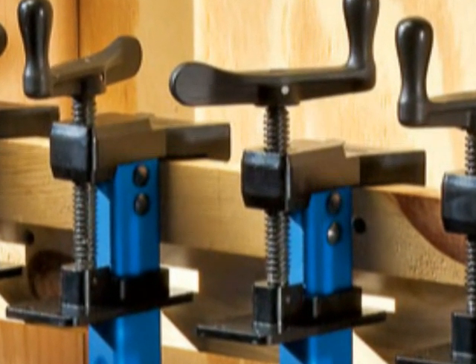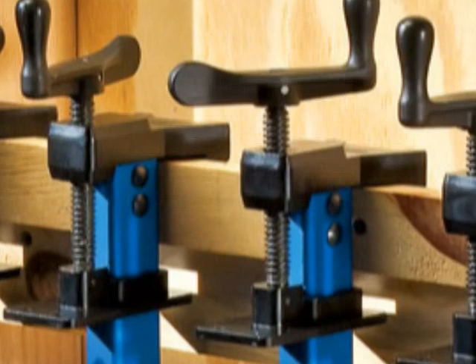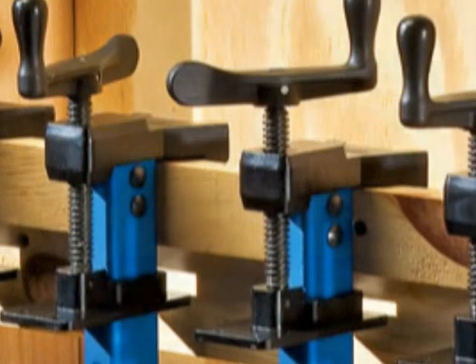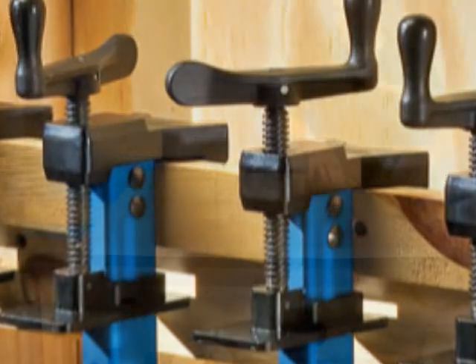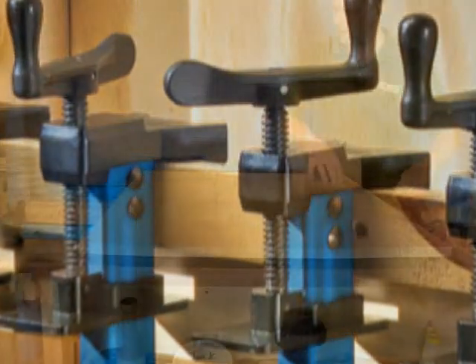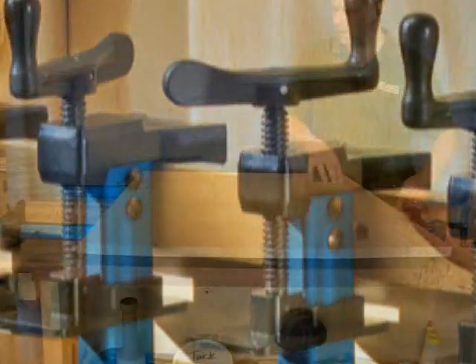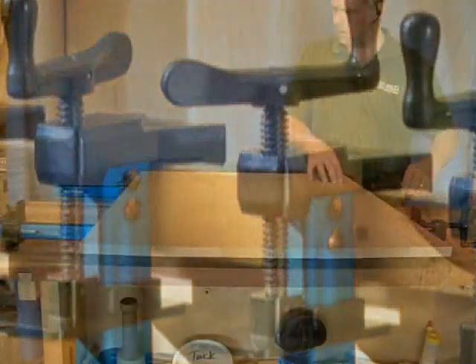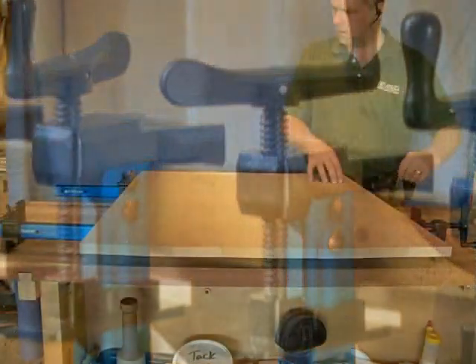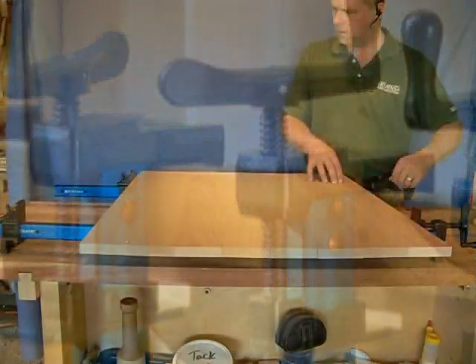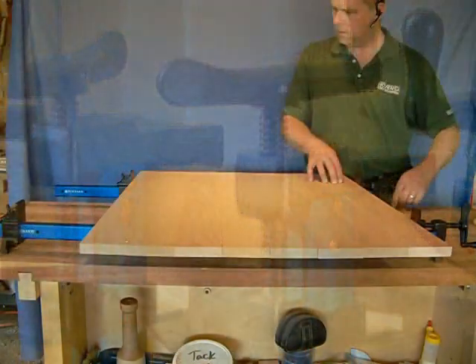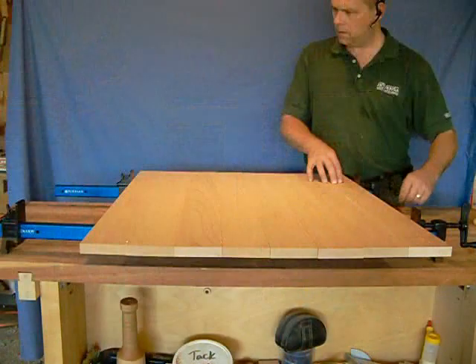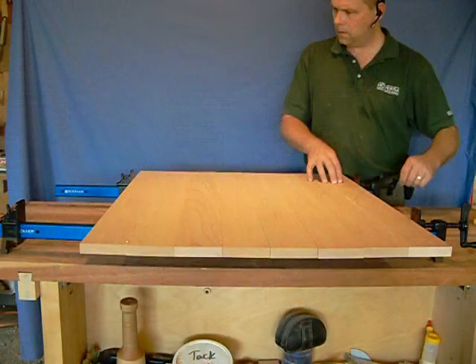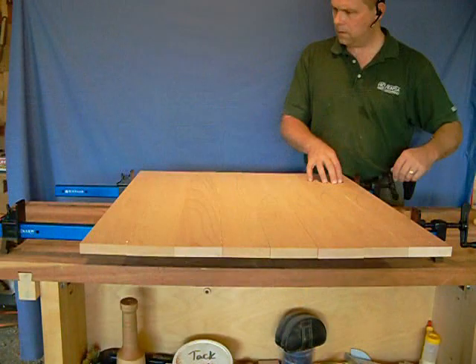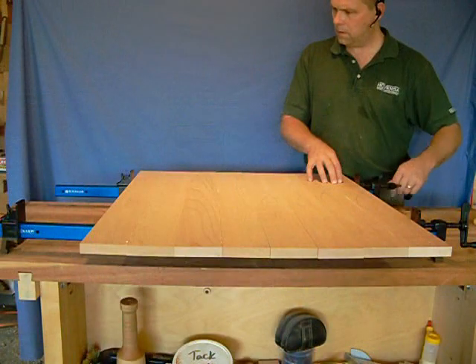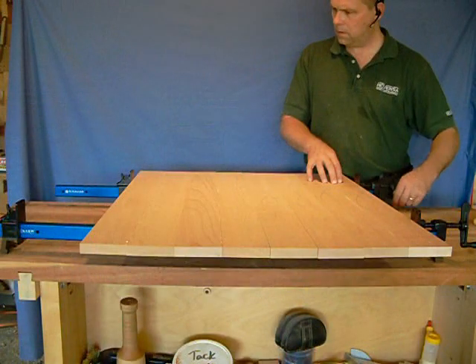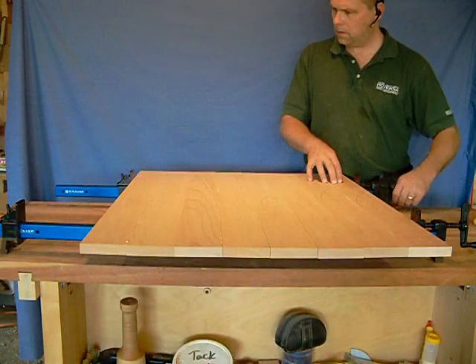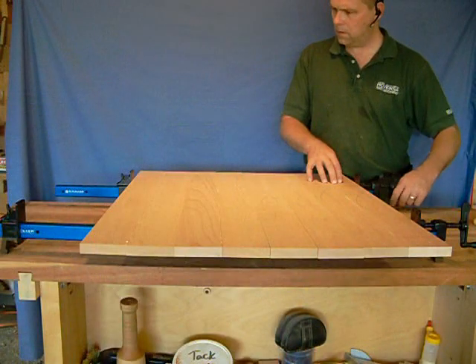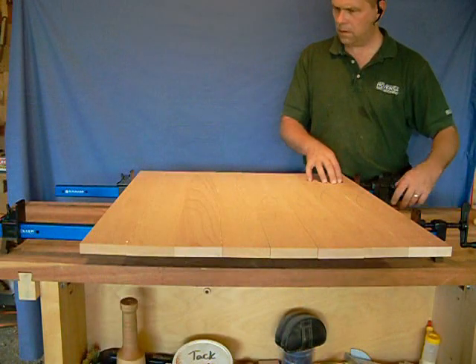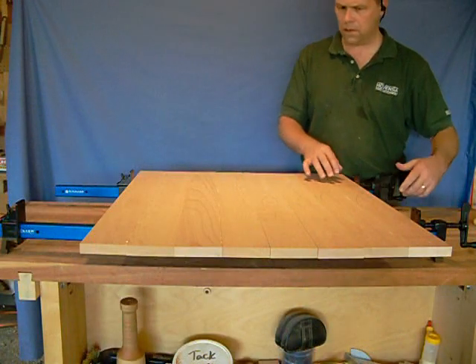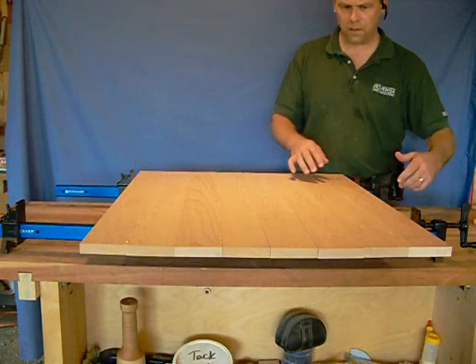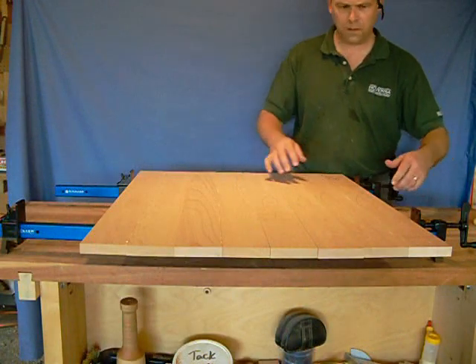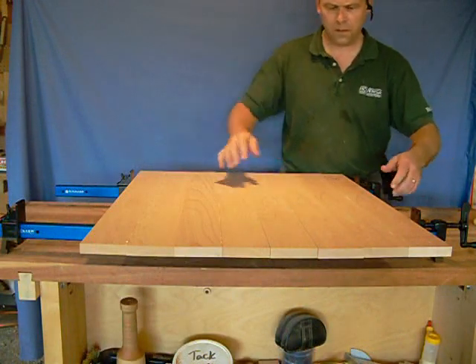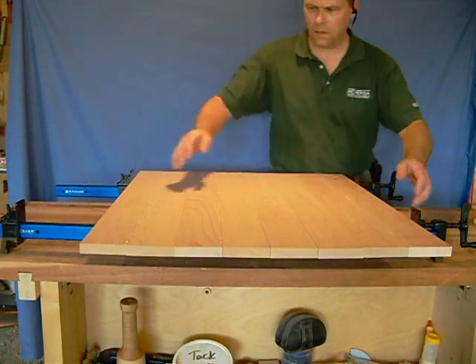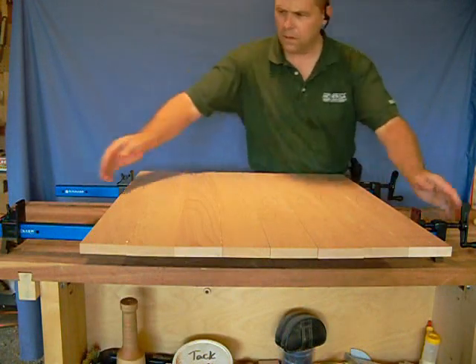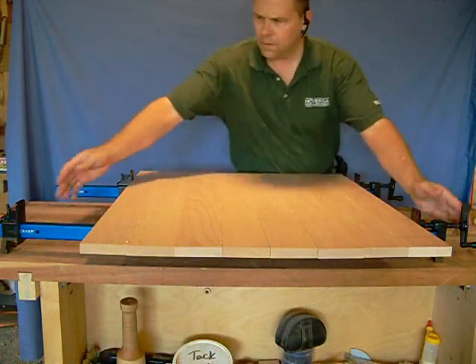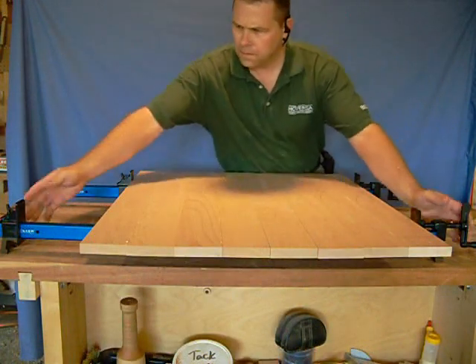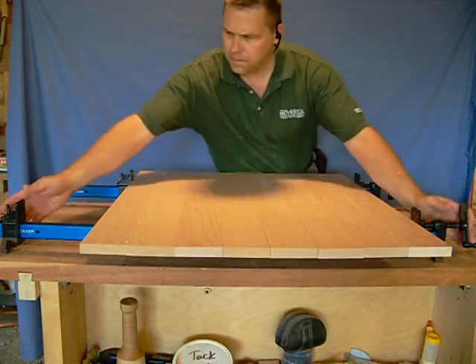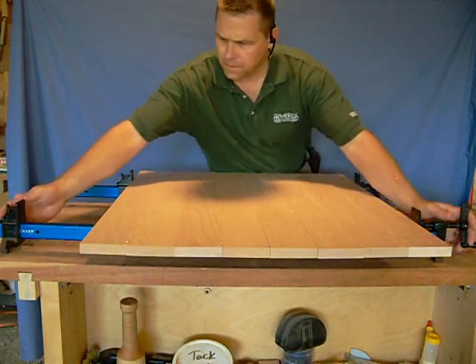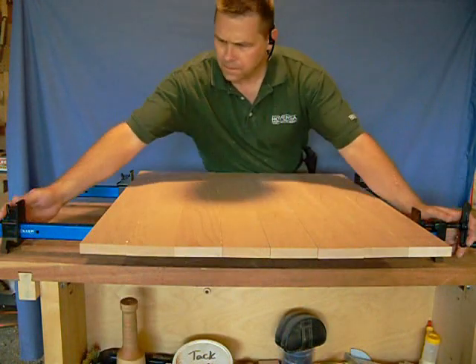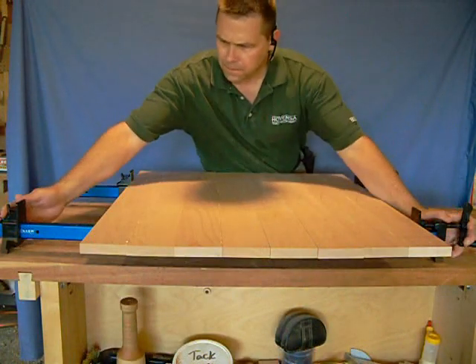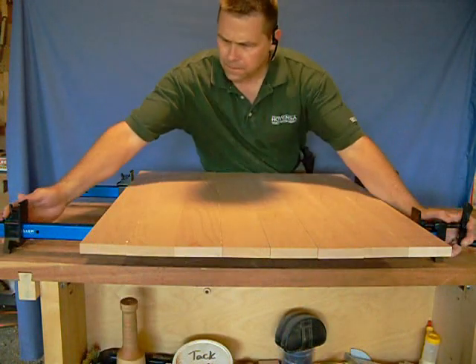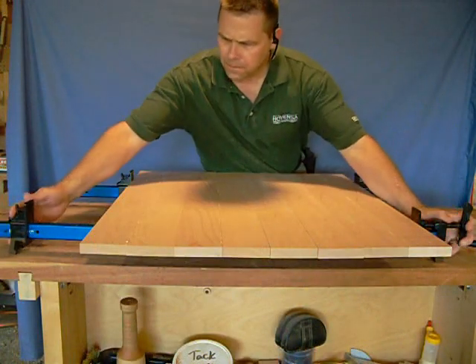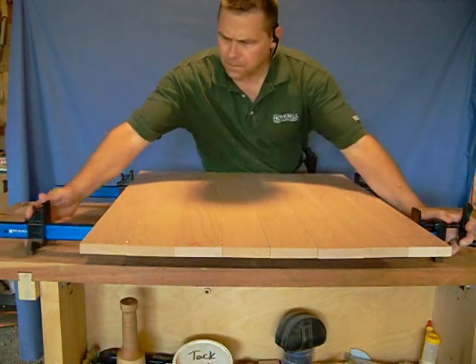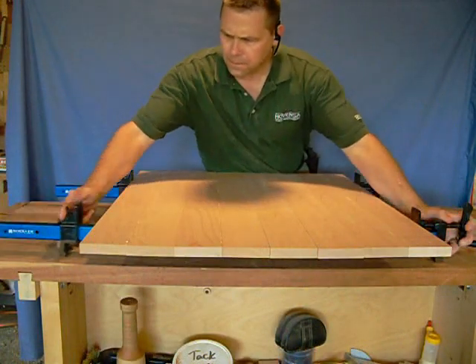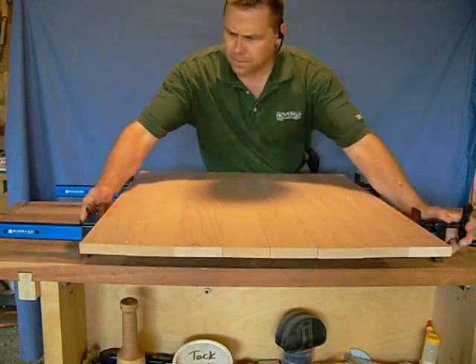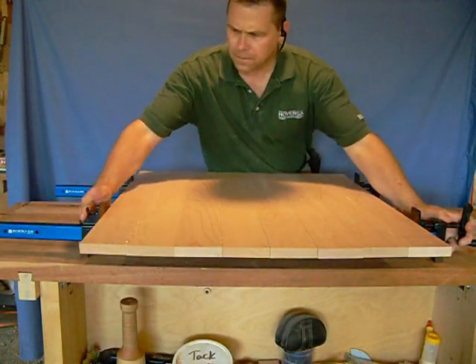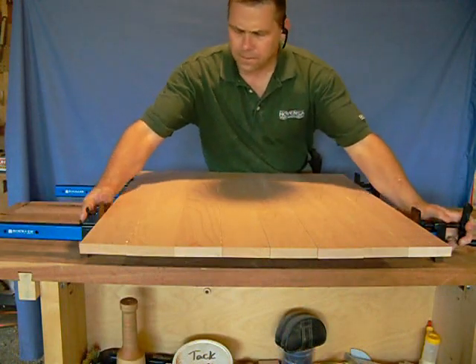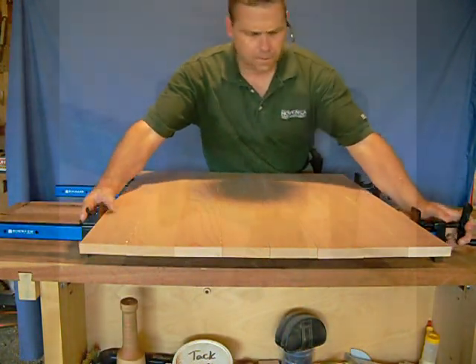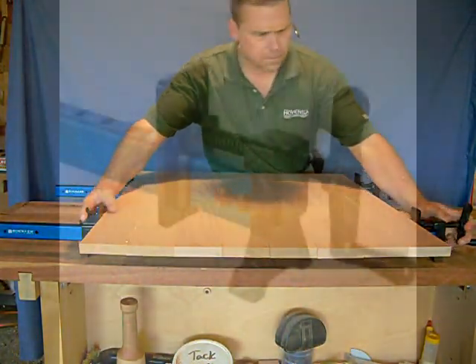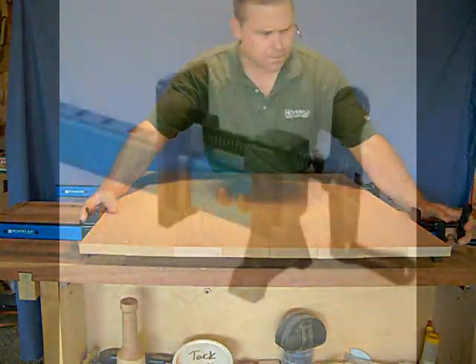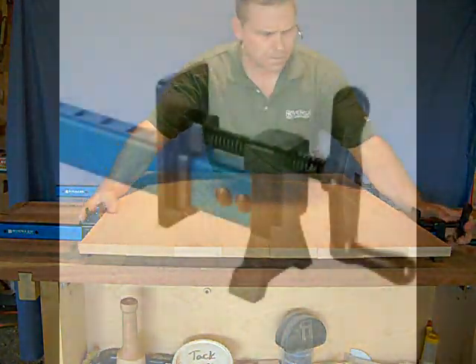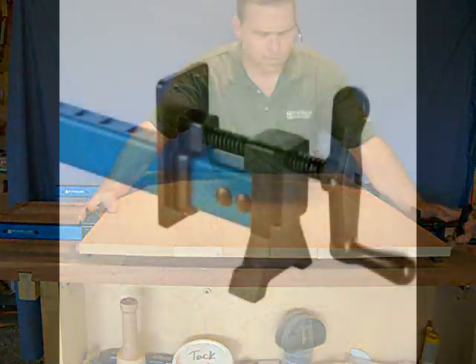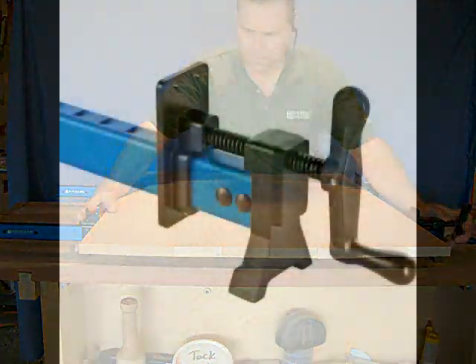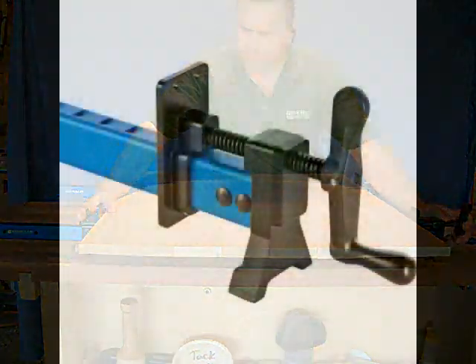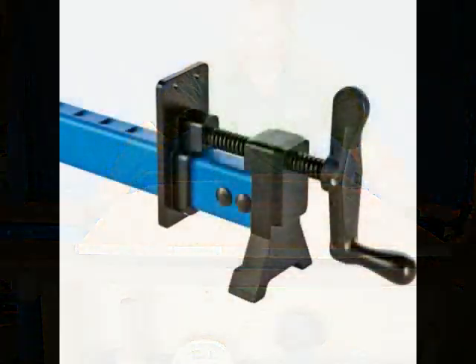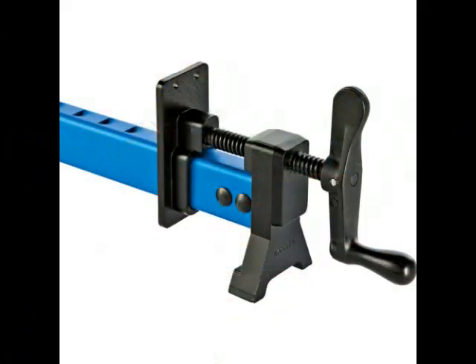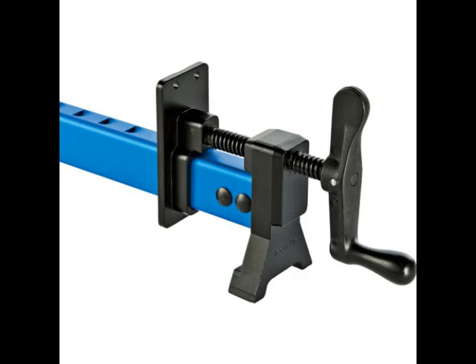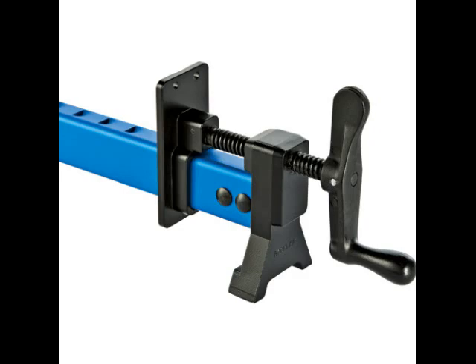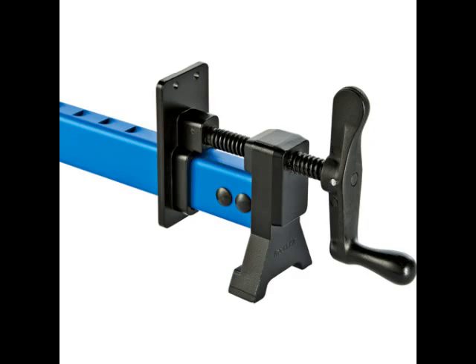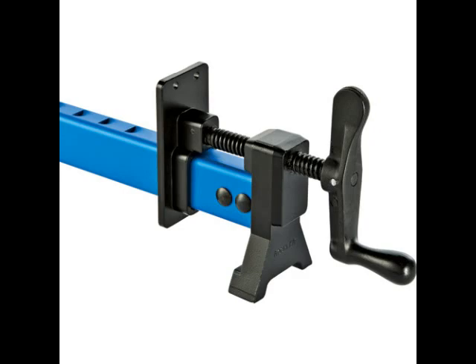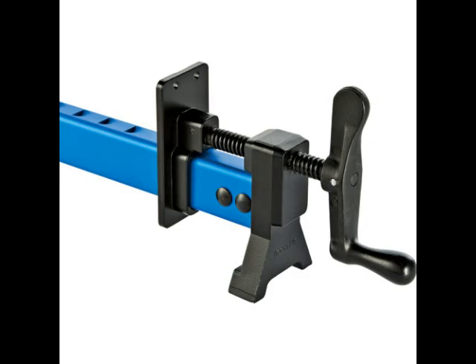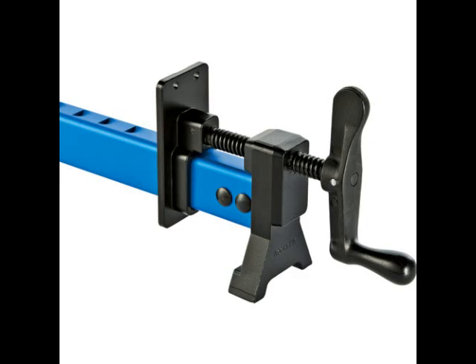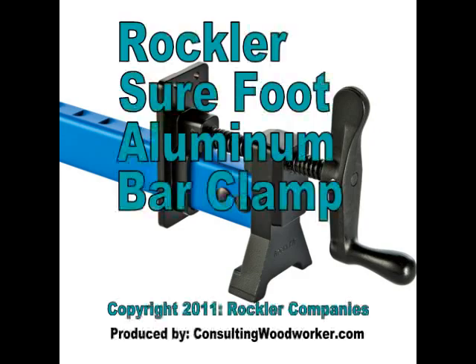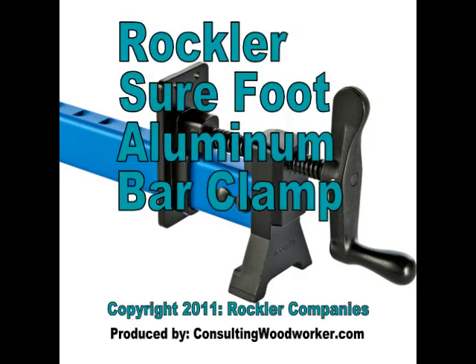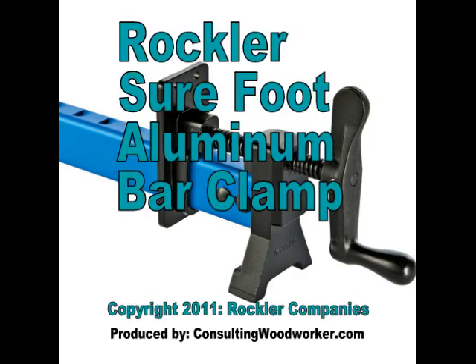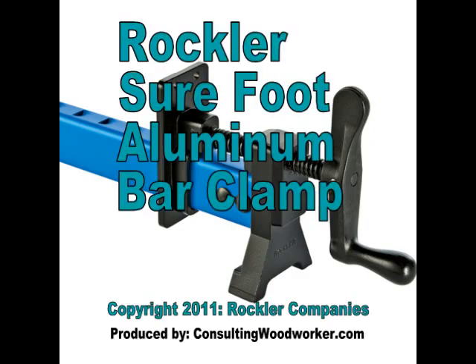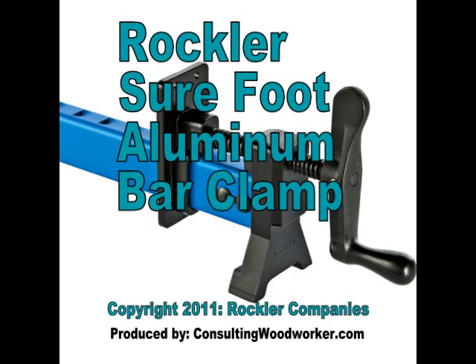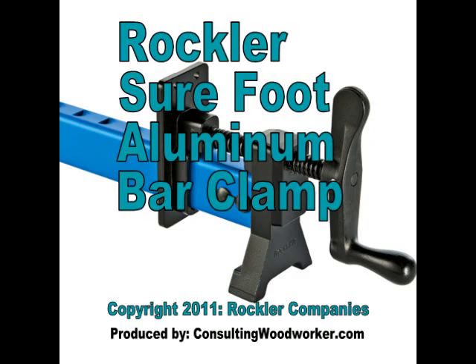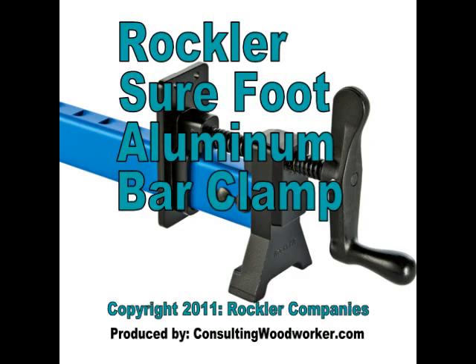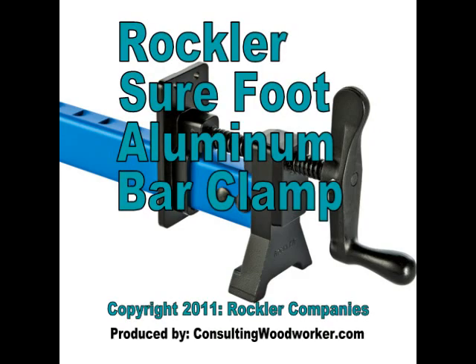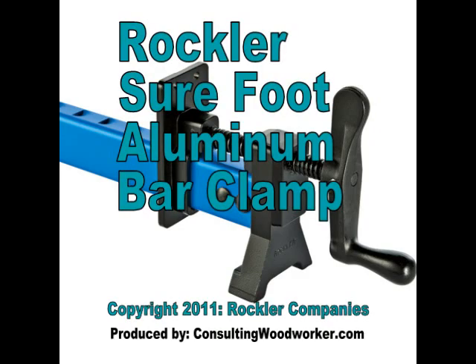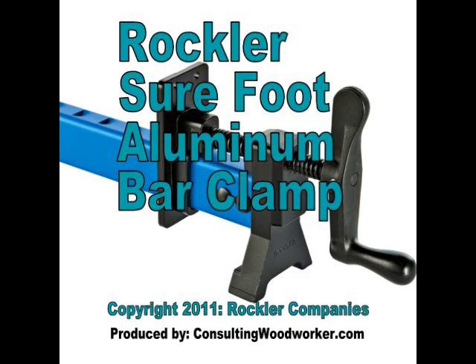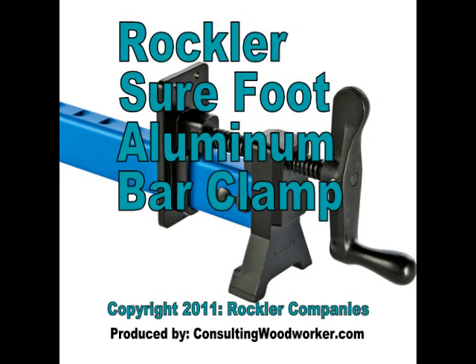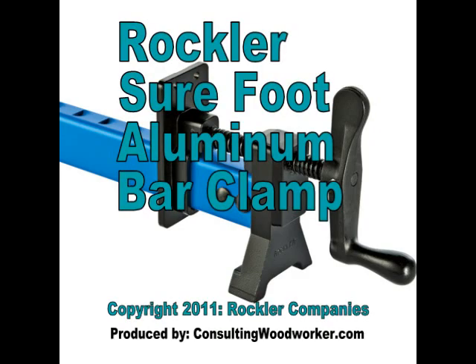As your projects grow in size and ambition, Rockler's Sure-Foot Aluminum Bar Clamps will keep meeting your needs for years to come.